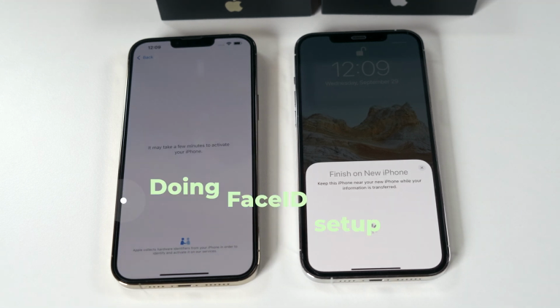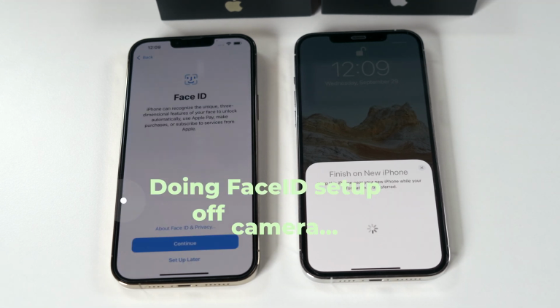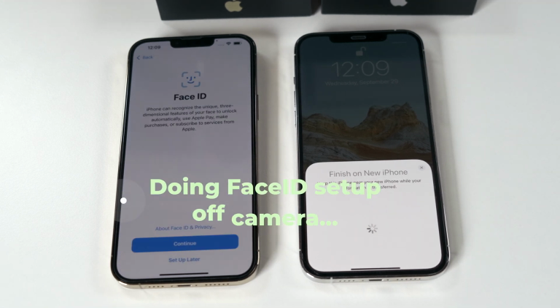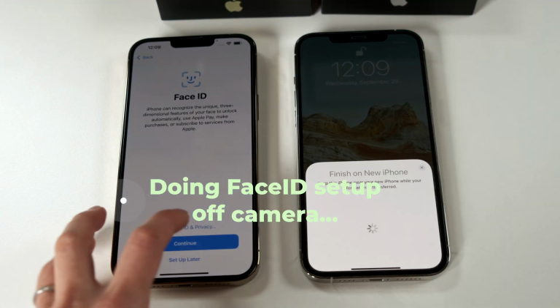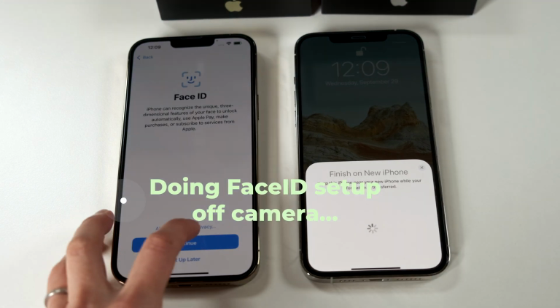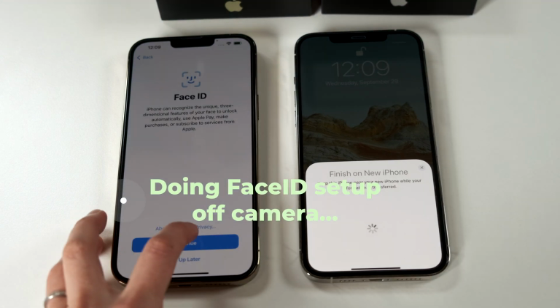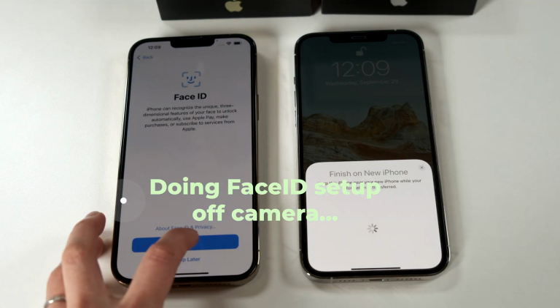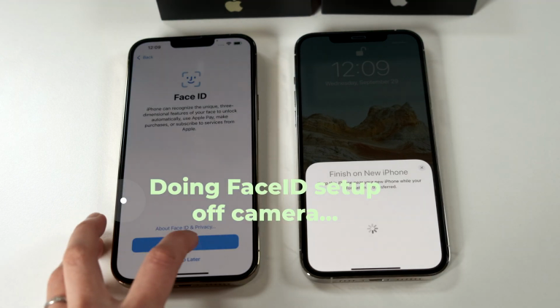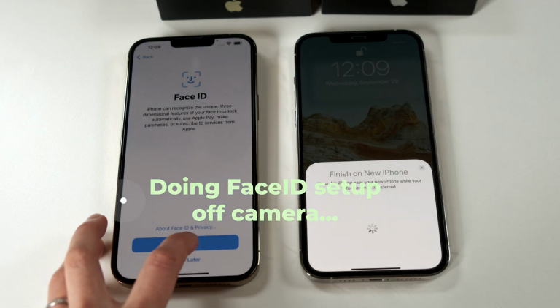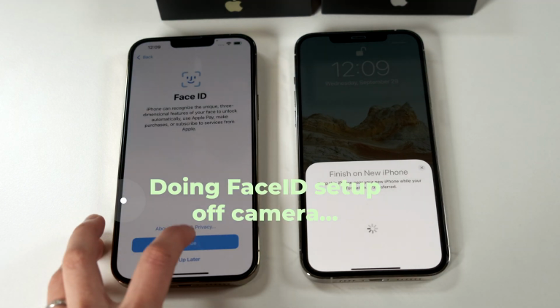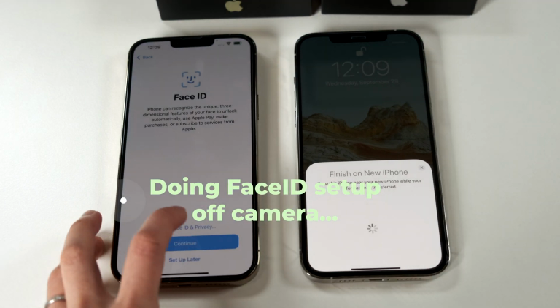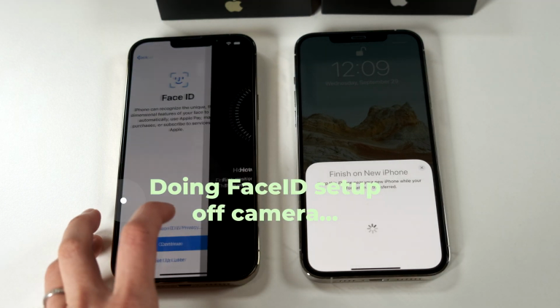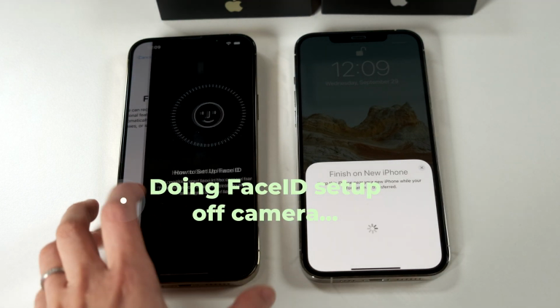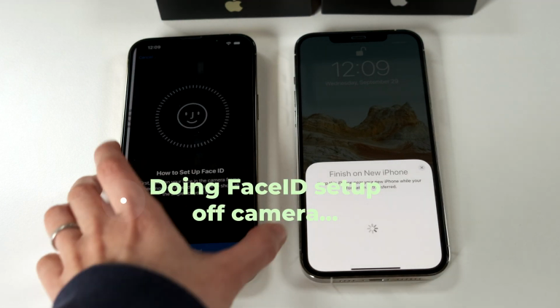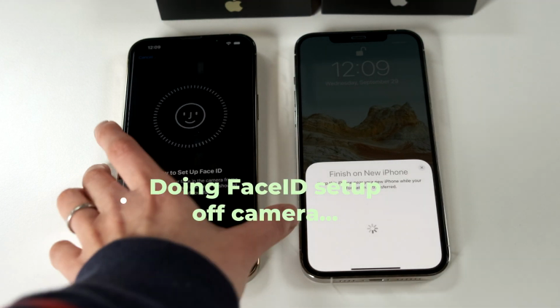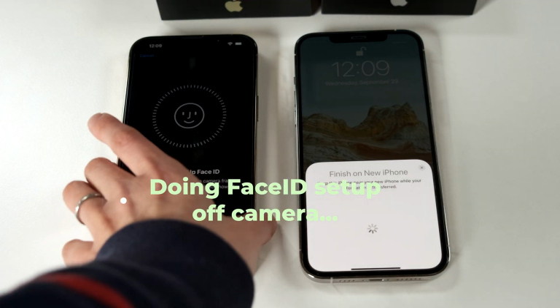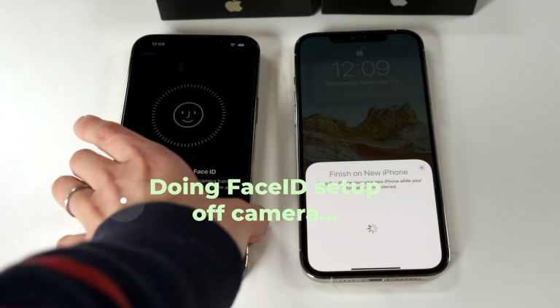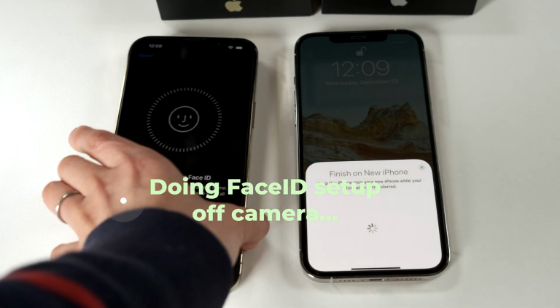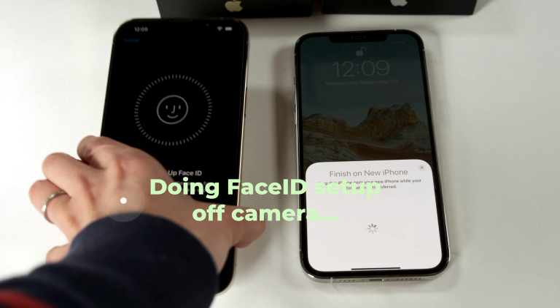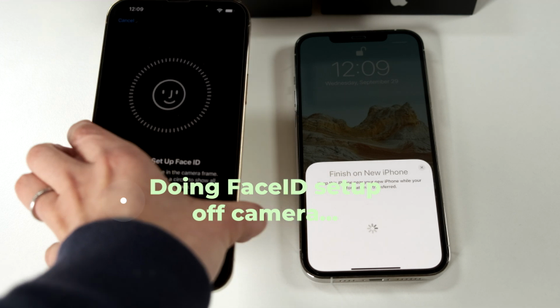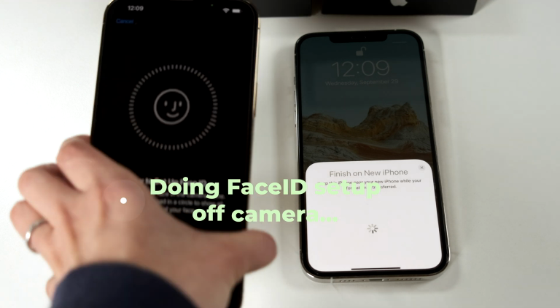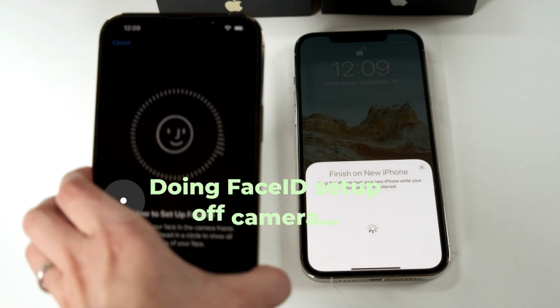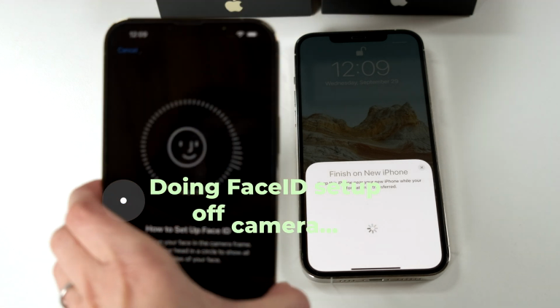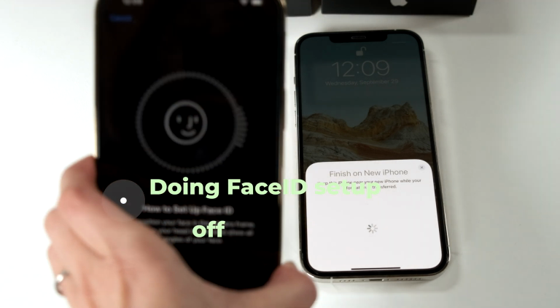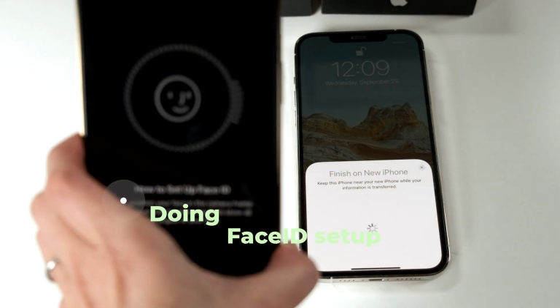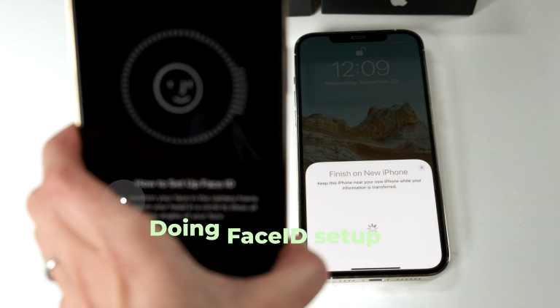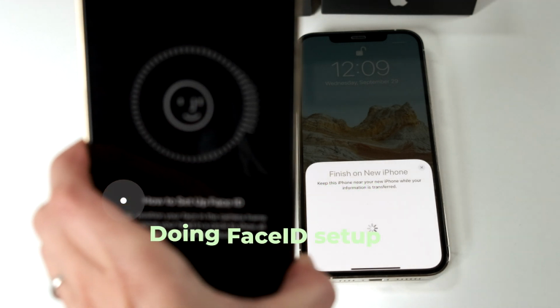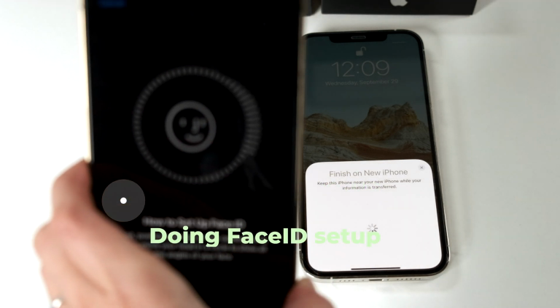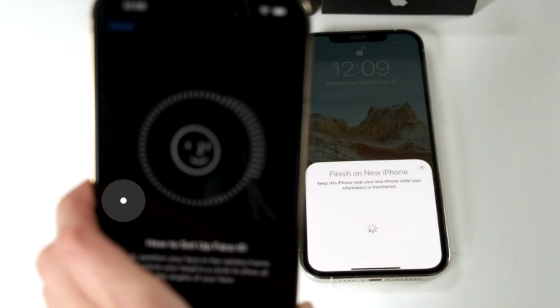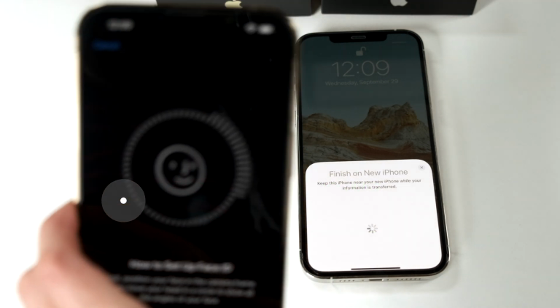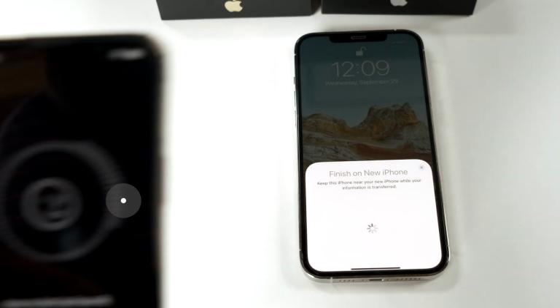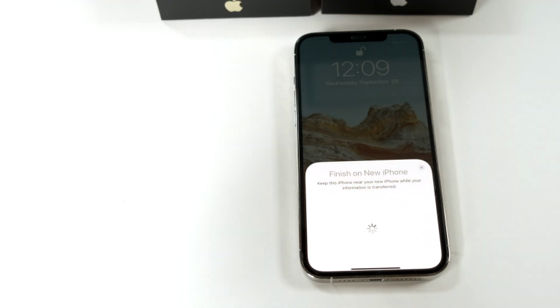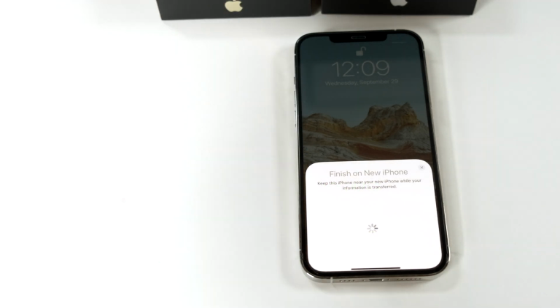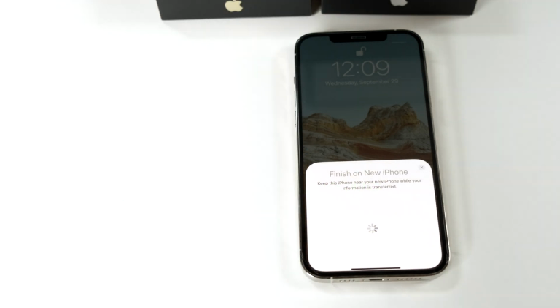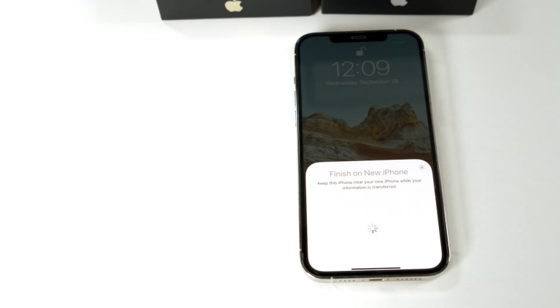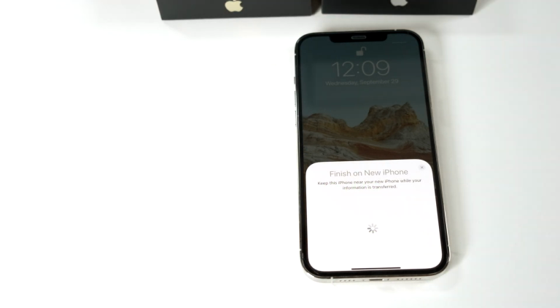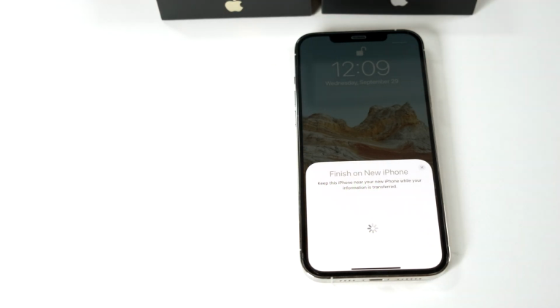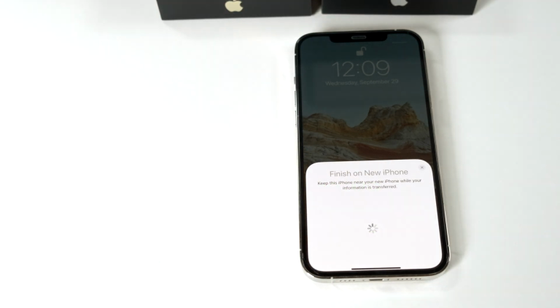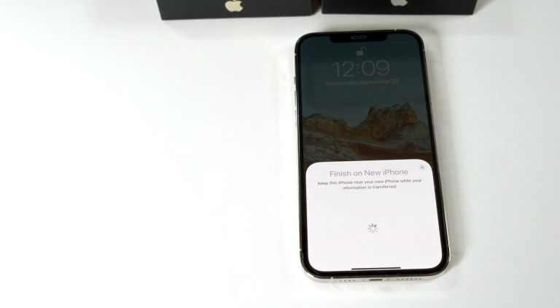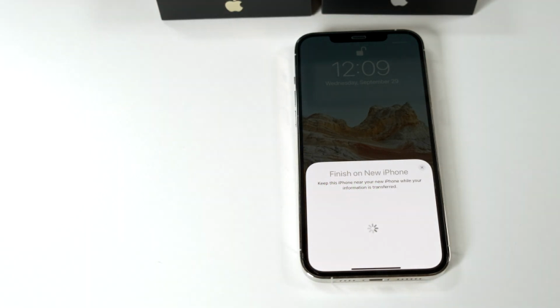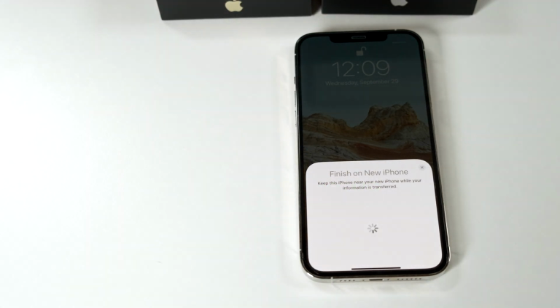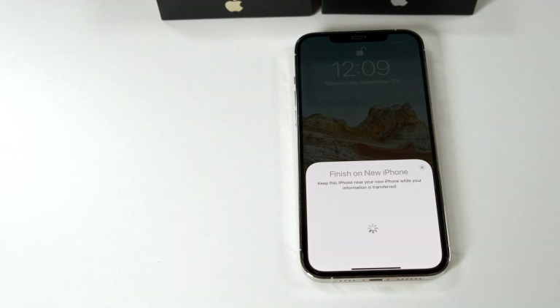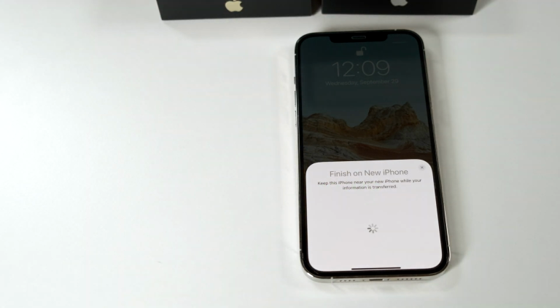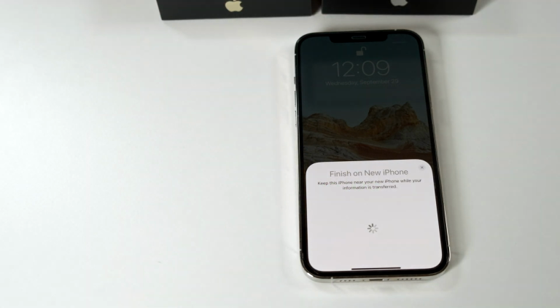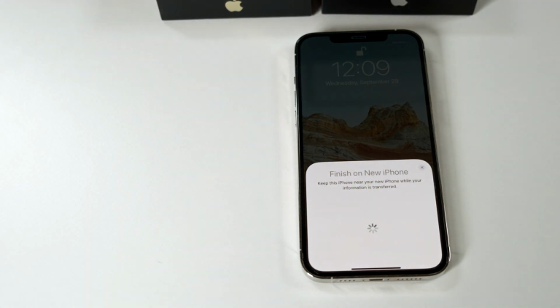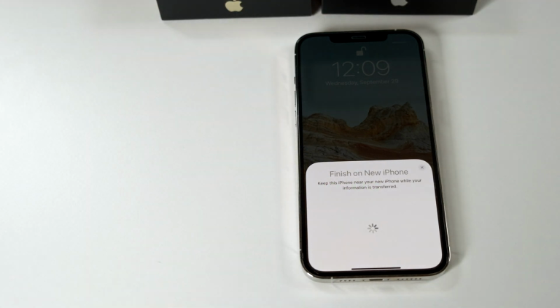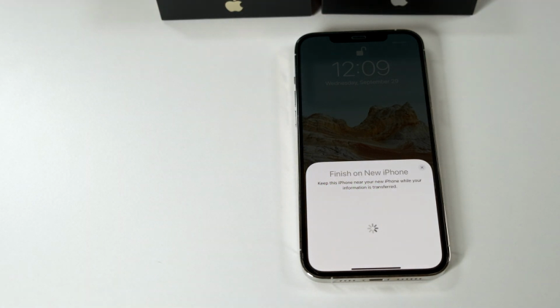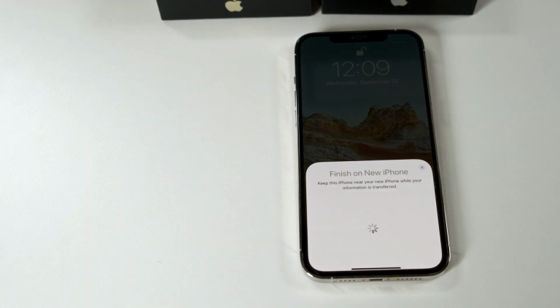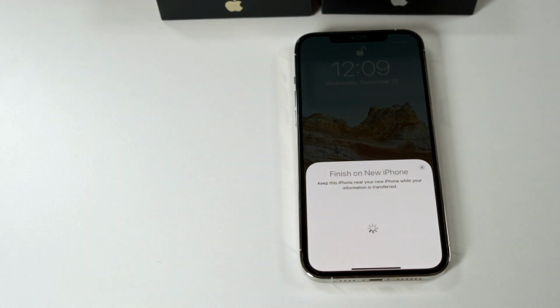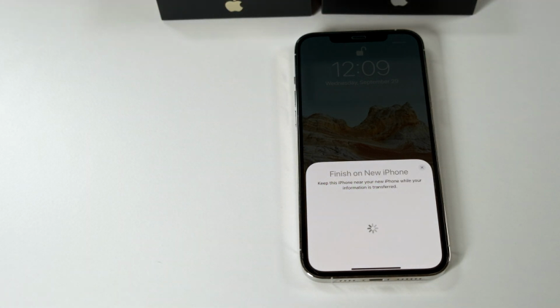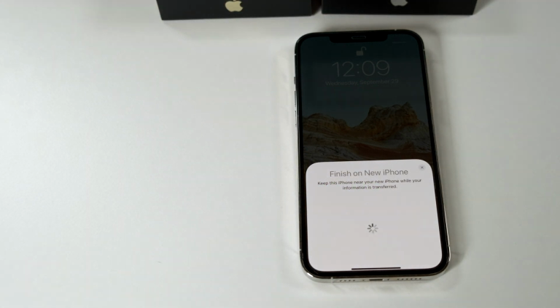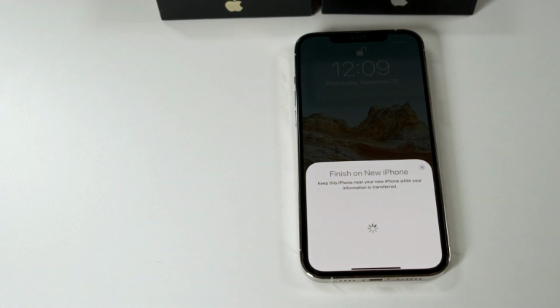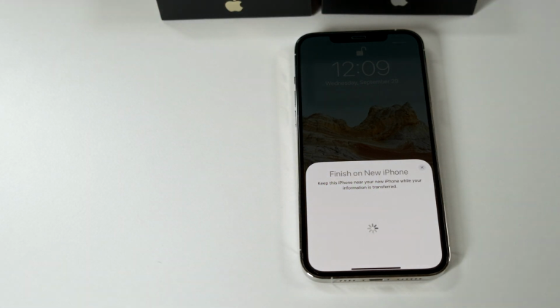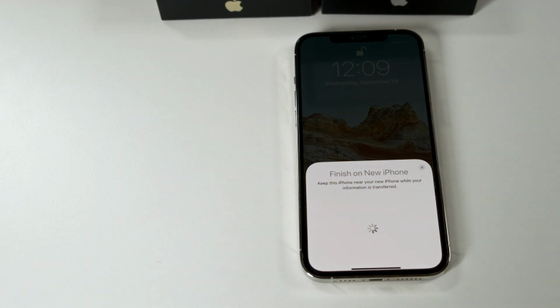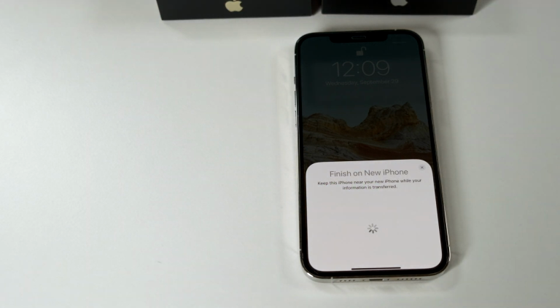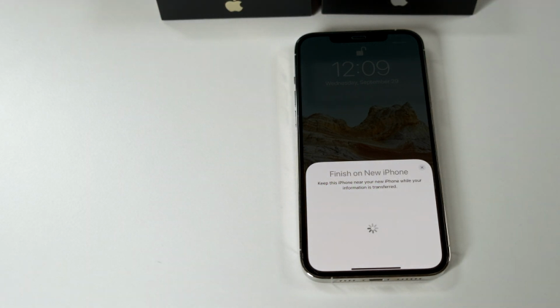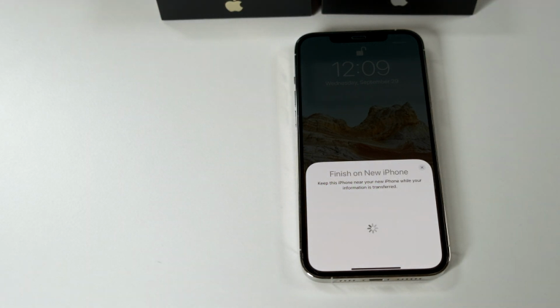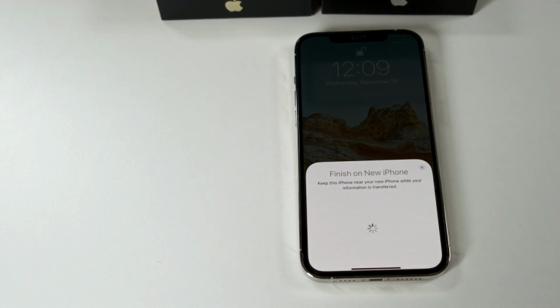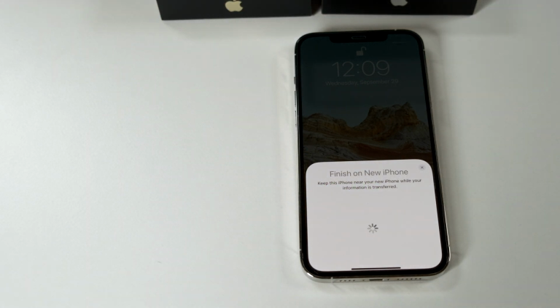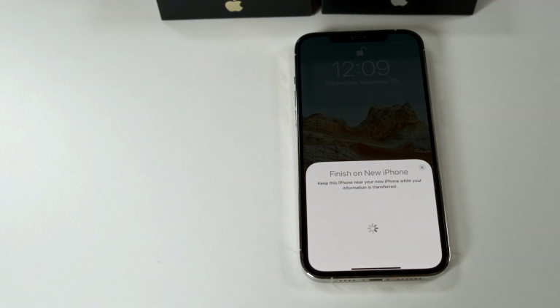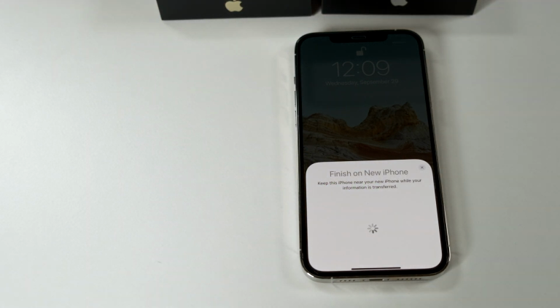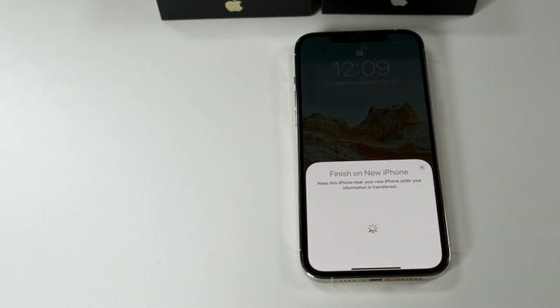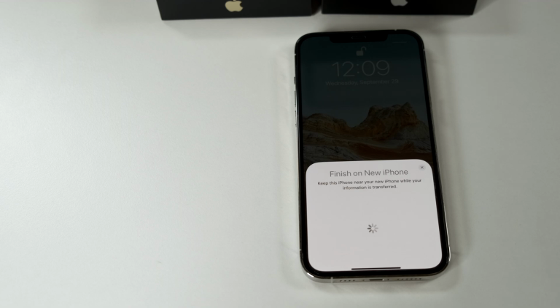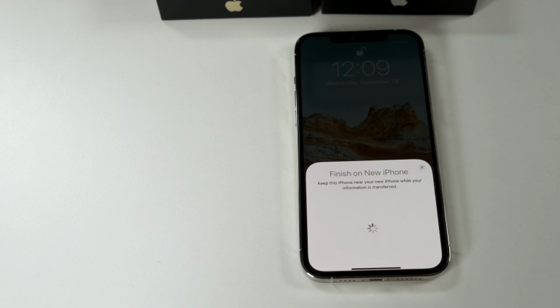Then you set up your Face ID as if it's a brand new phone. Face ID obviously doesn't transfer across from the old phone to the new phone.